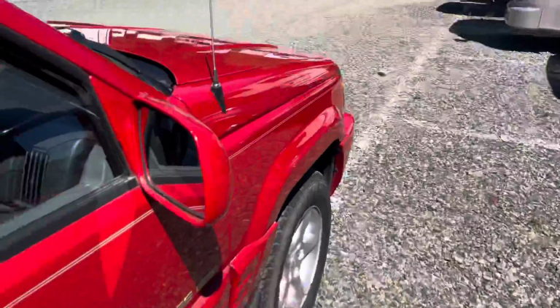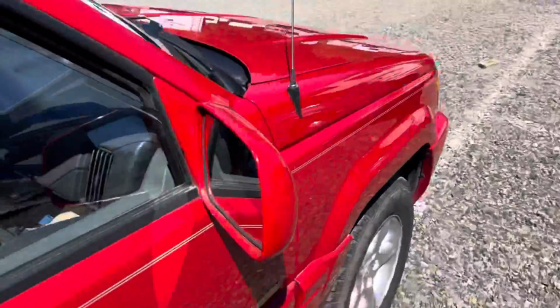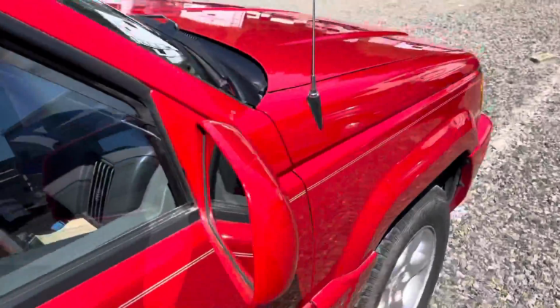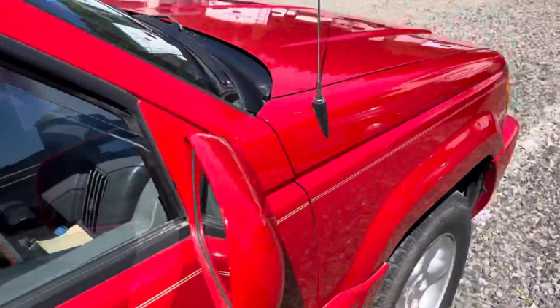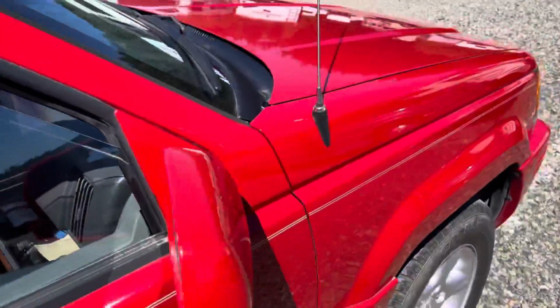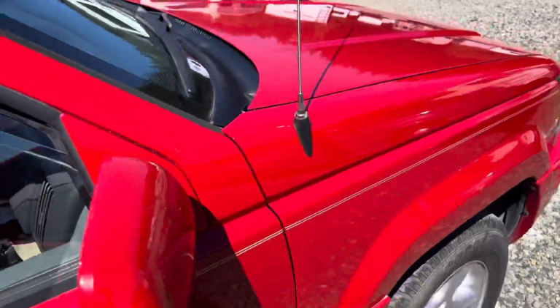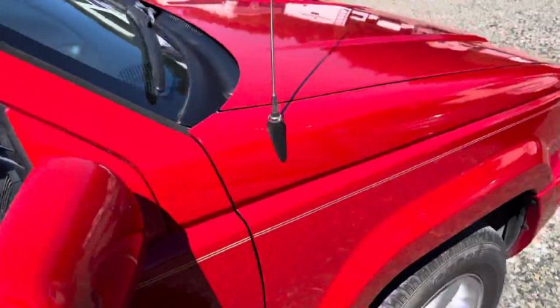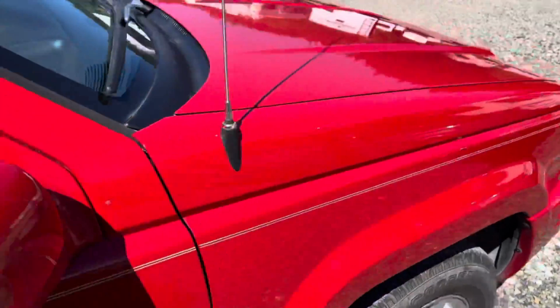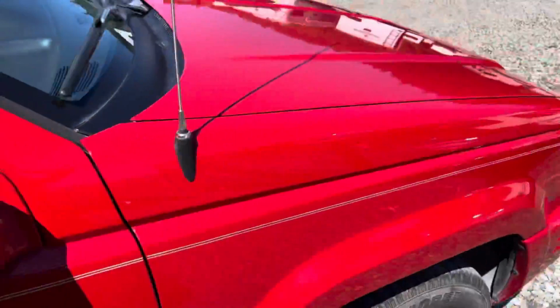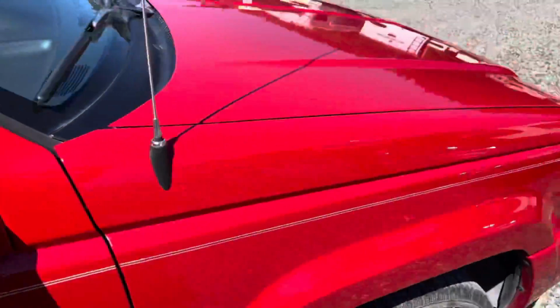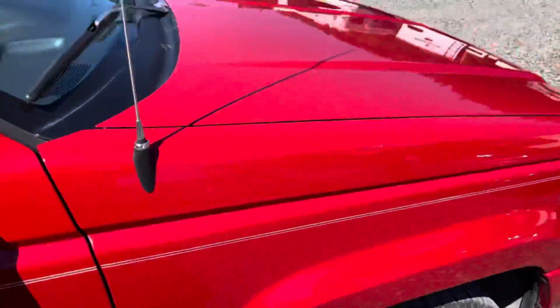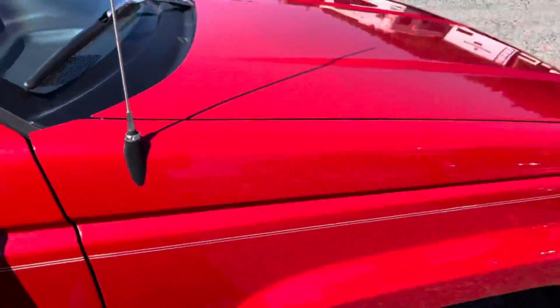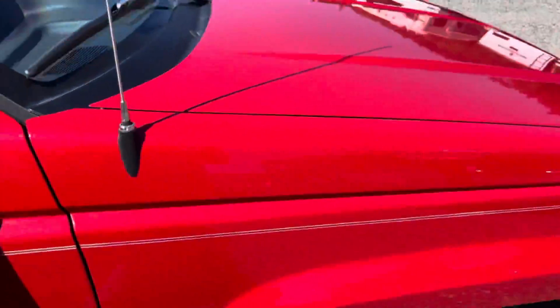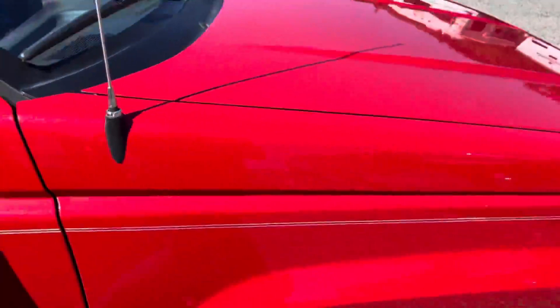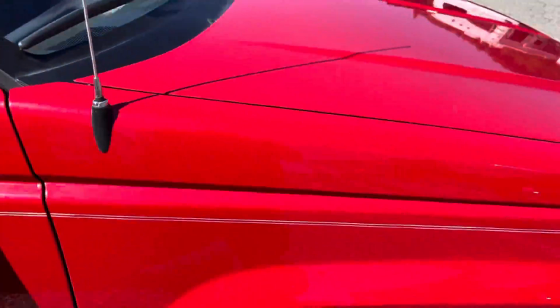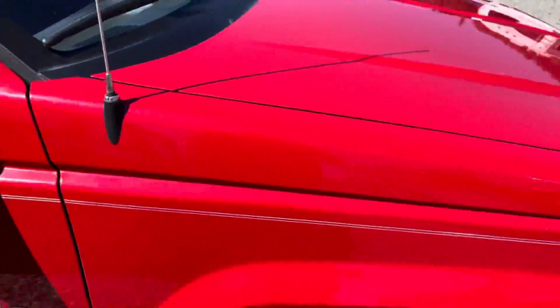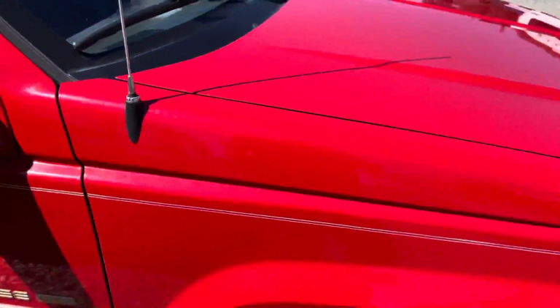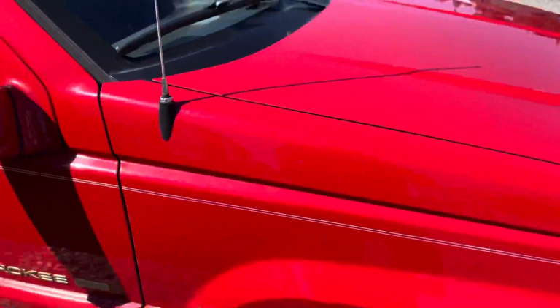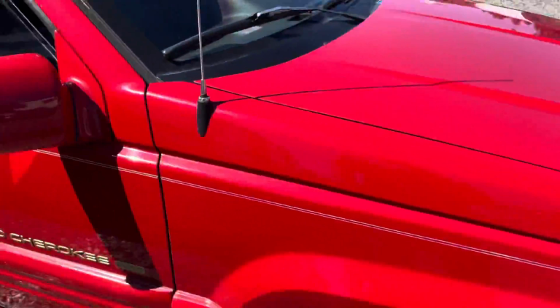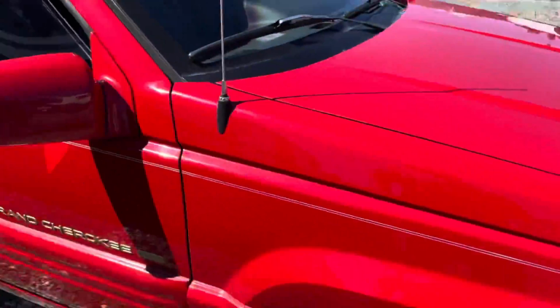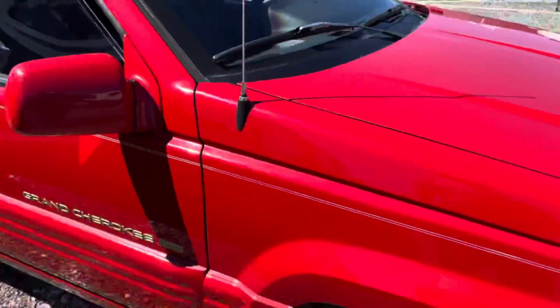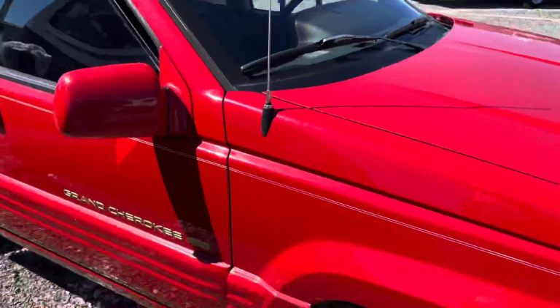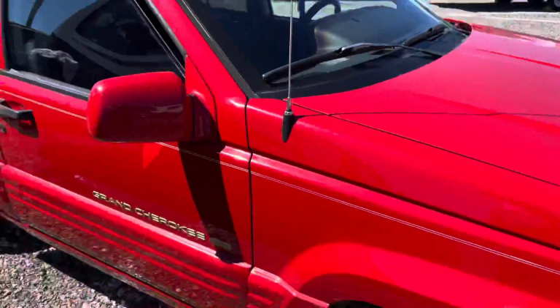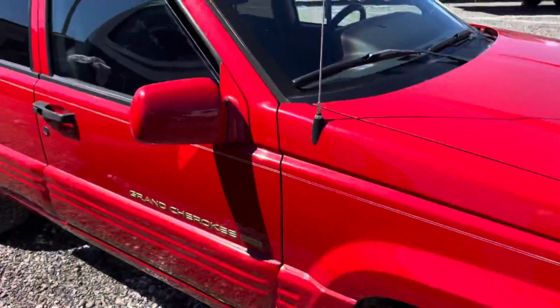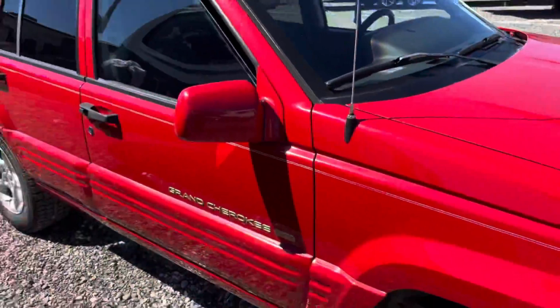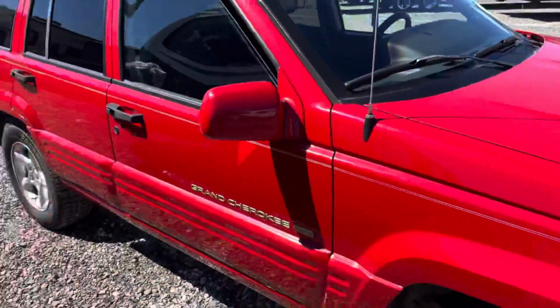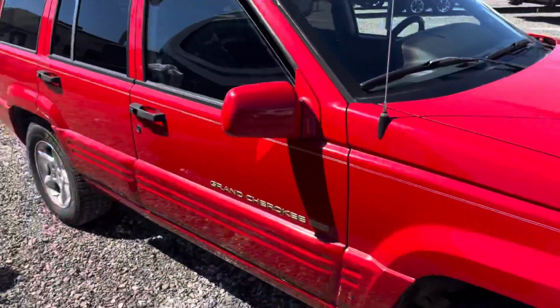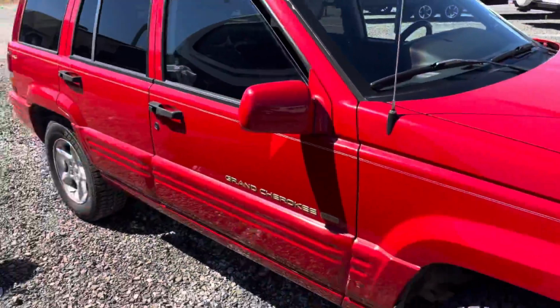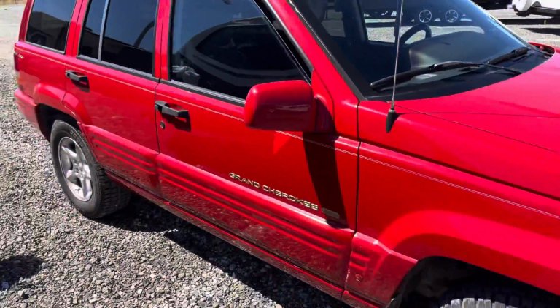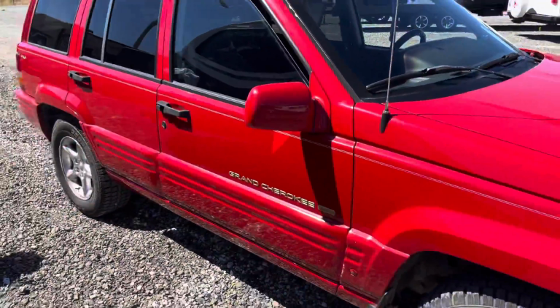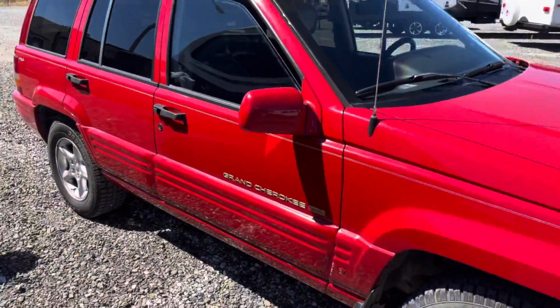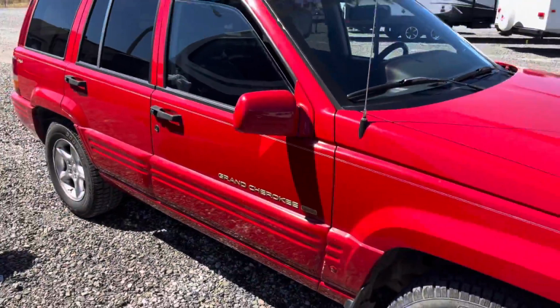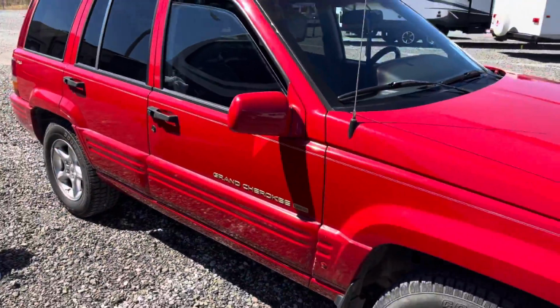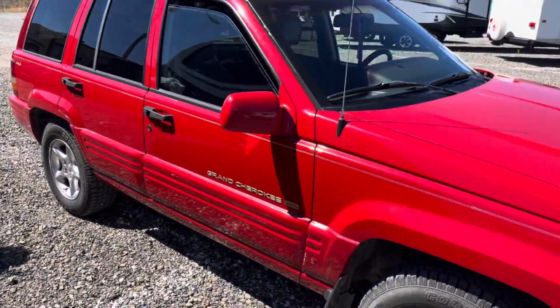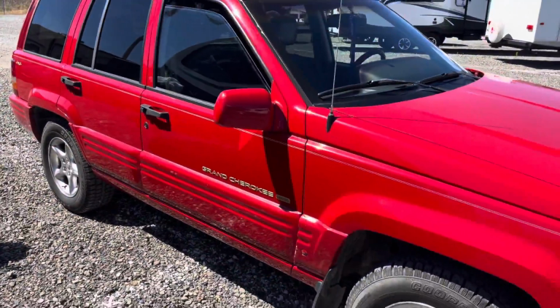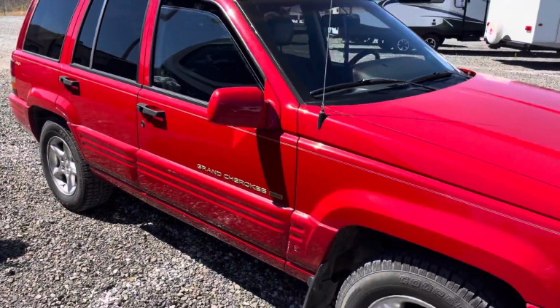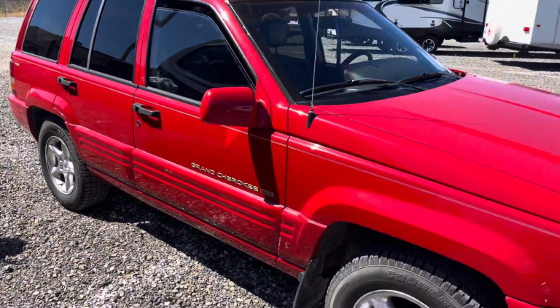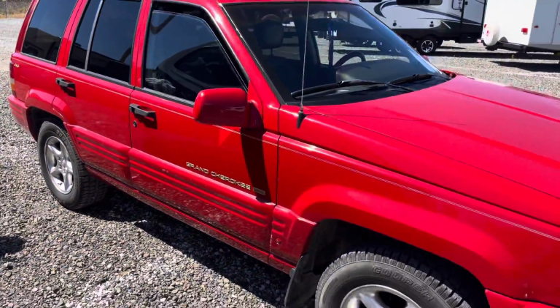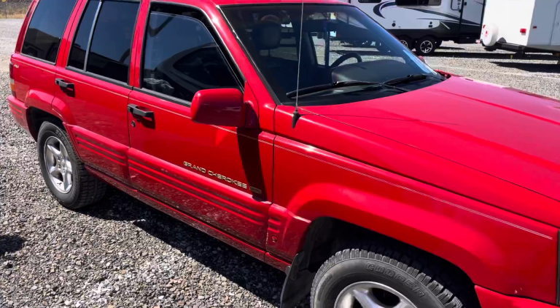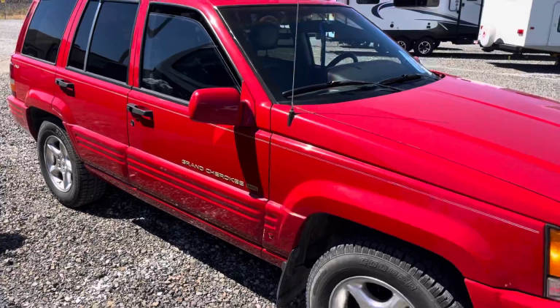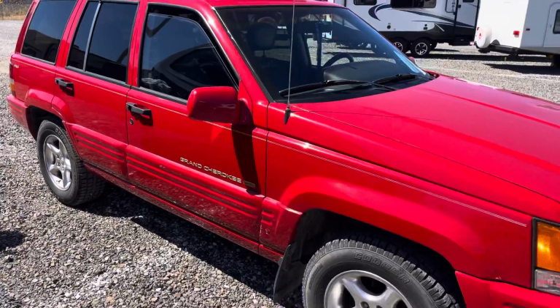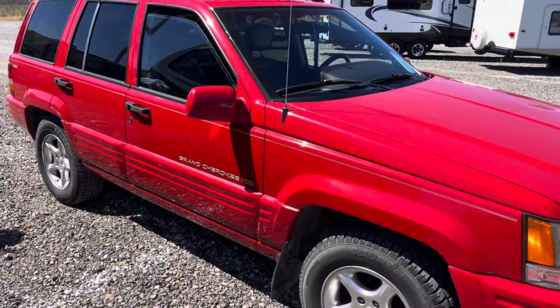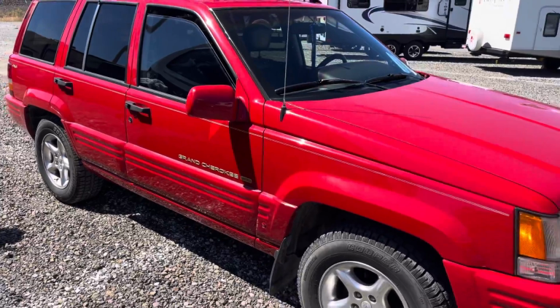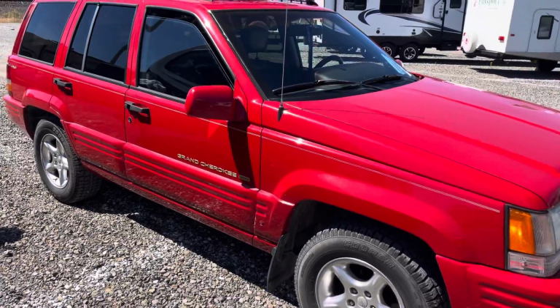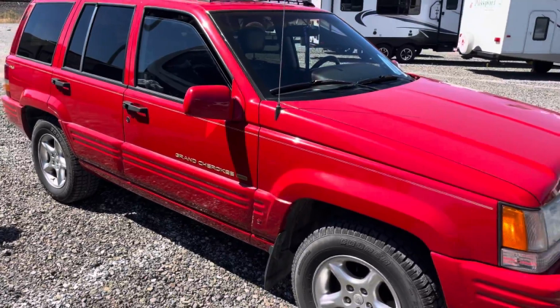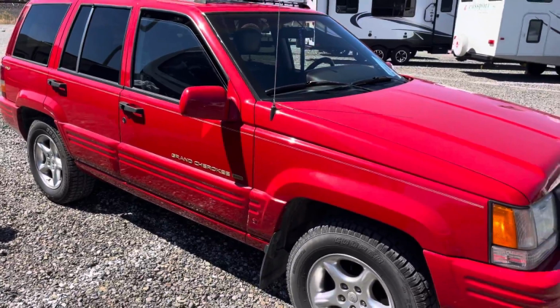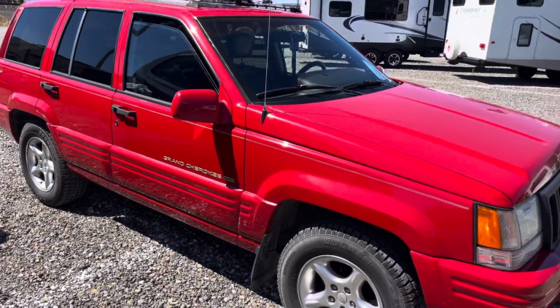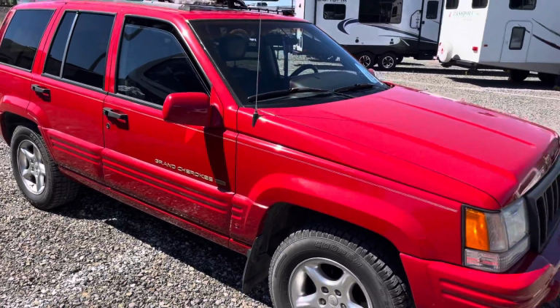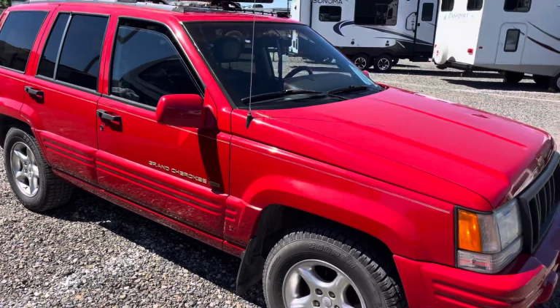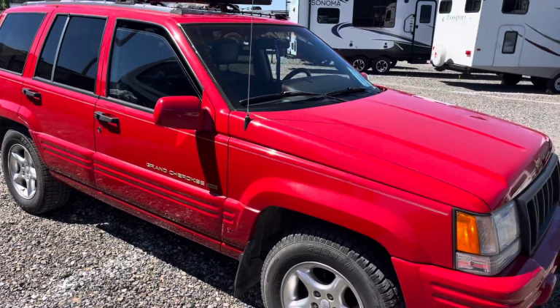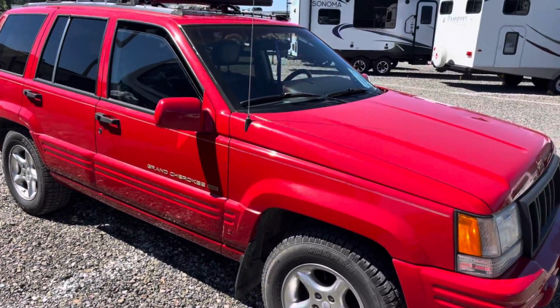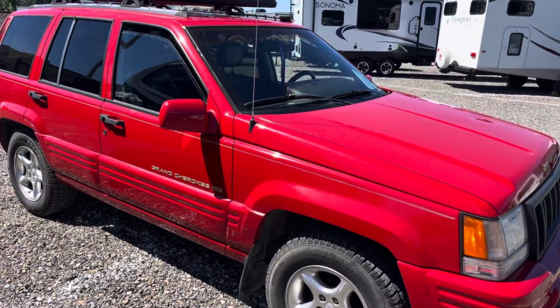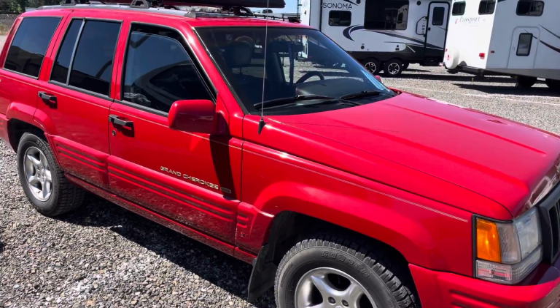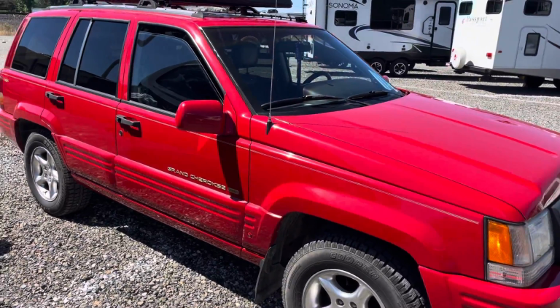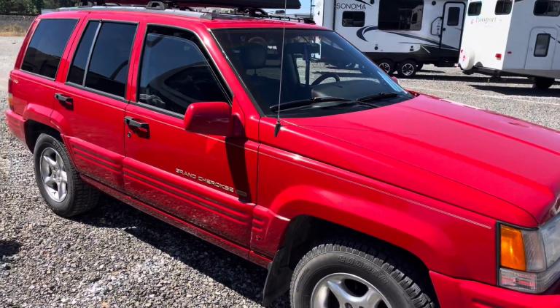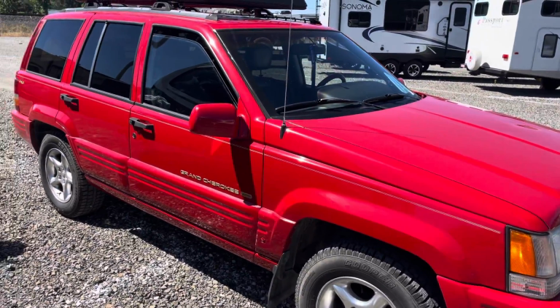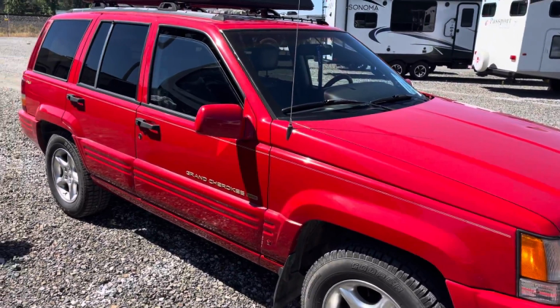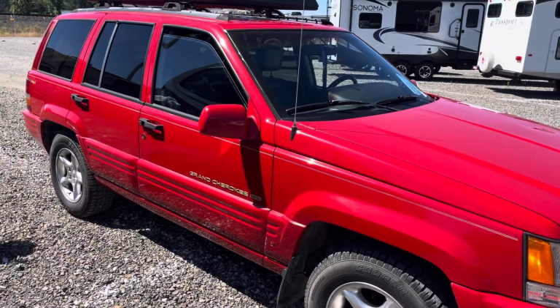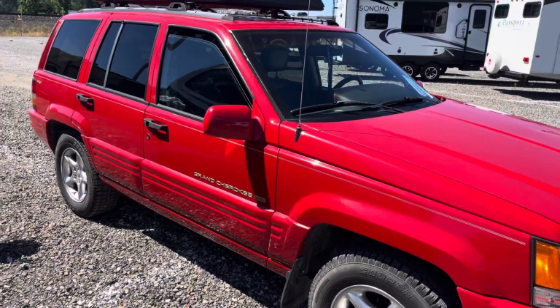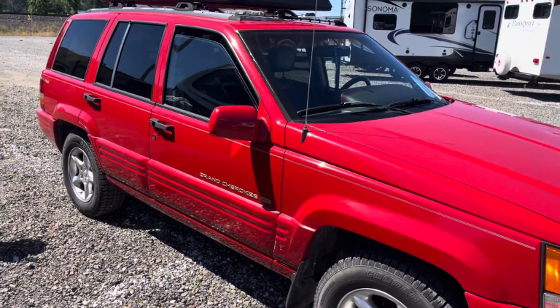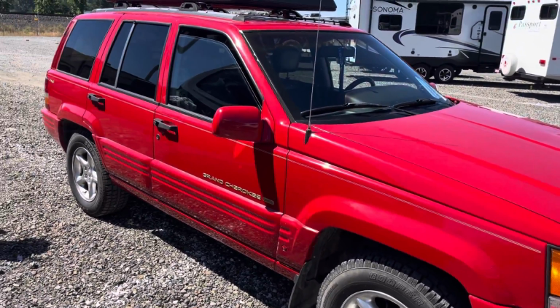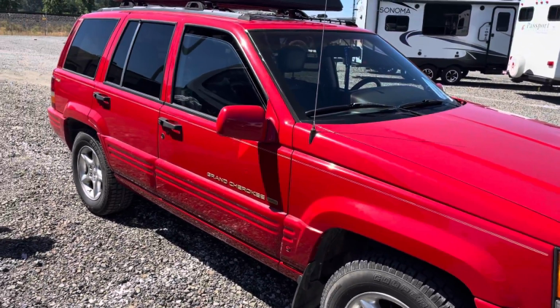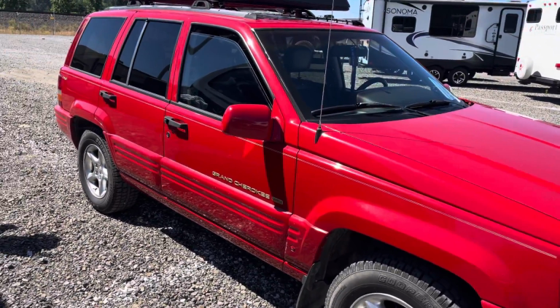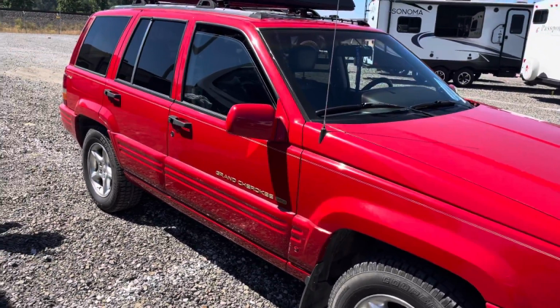Jeep's looking good today. I gotta get that dent in the hood fixed — that bothers me.